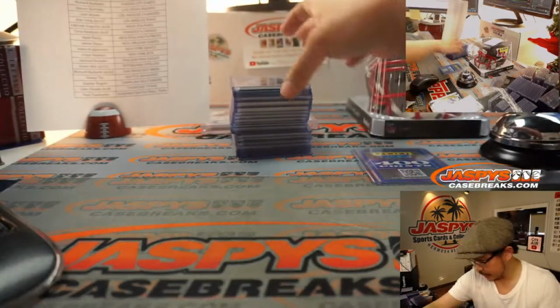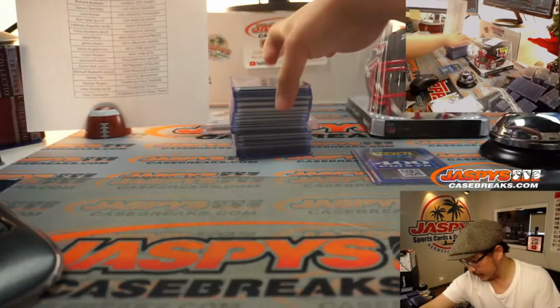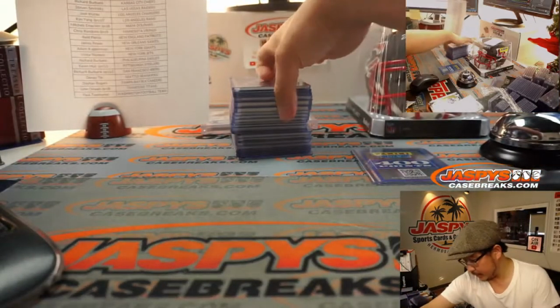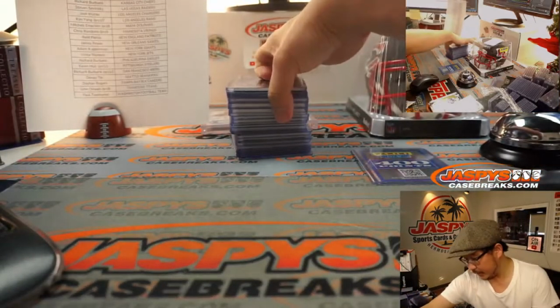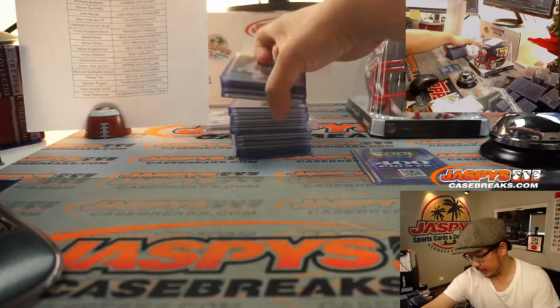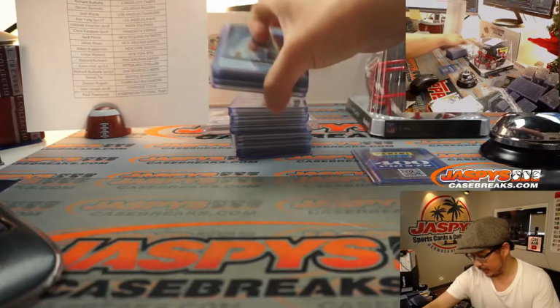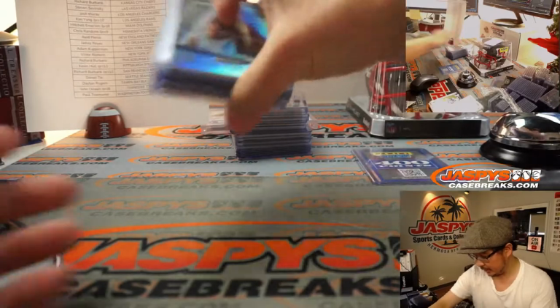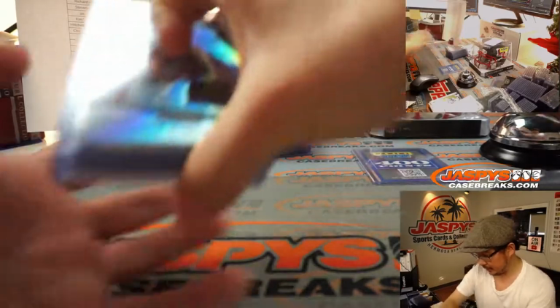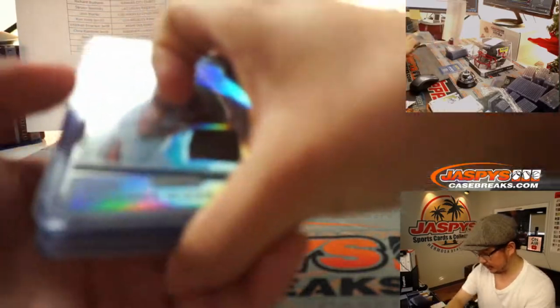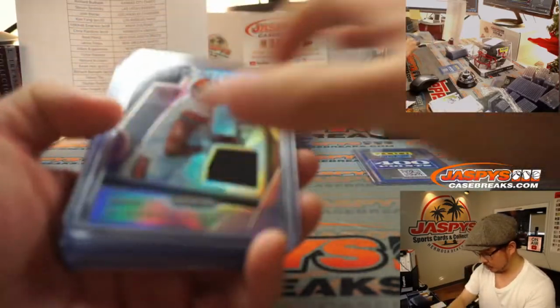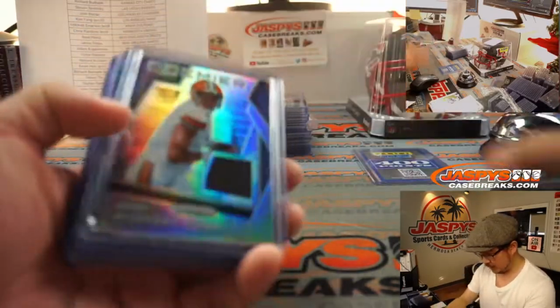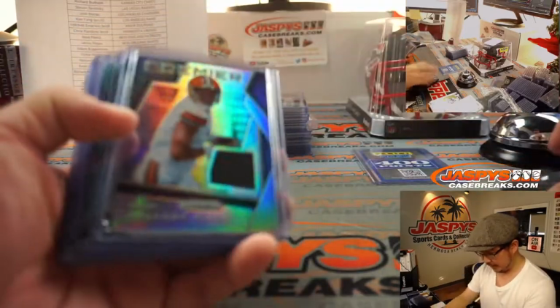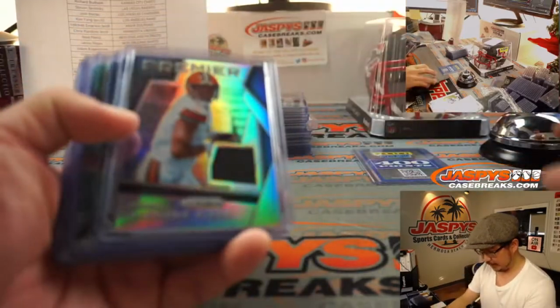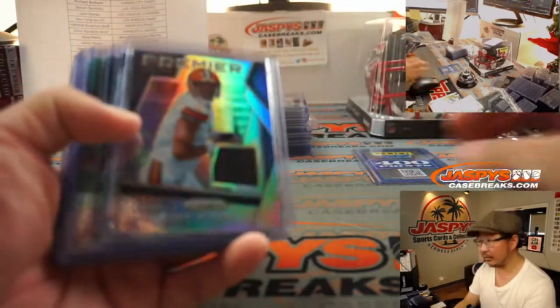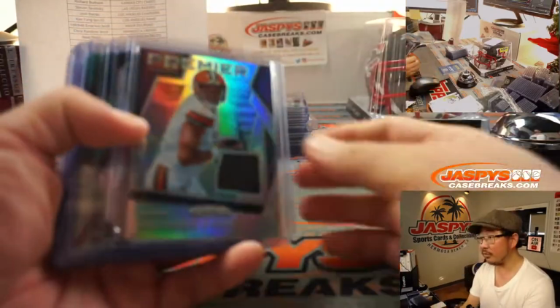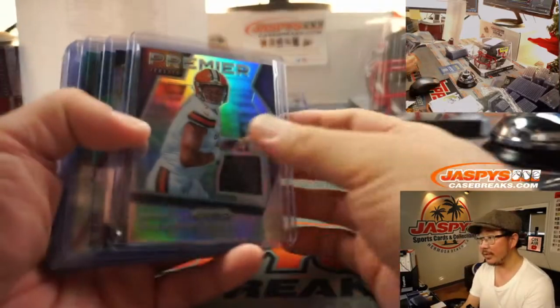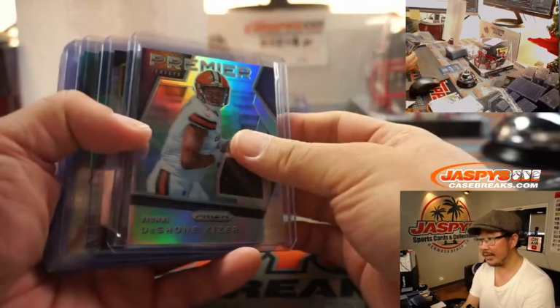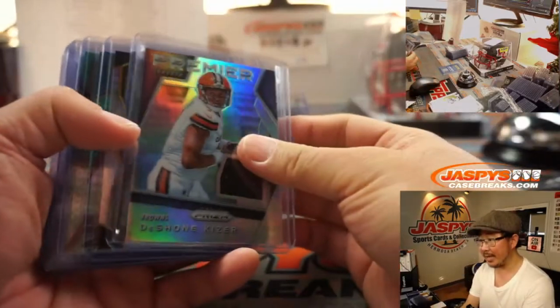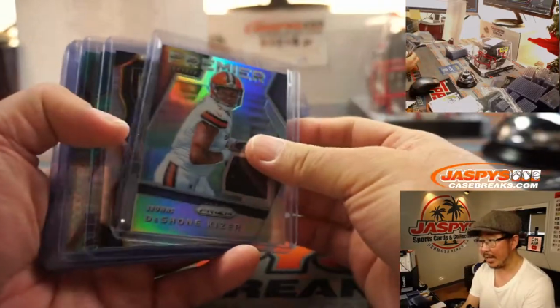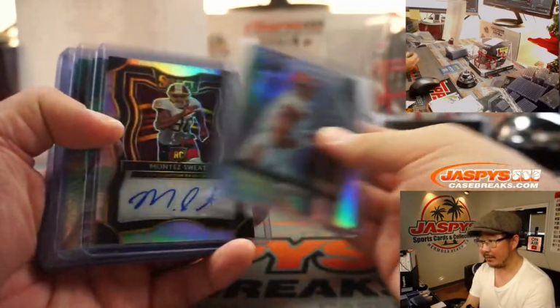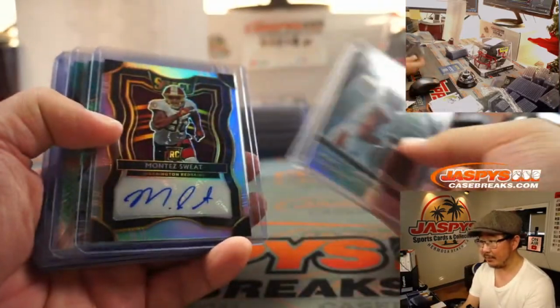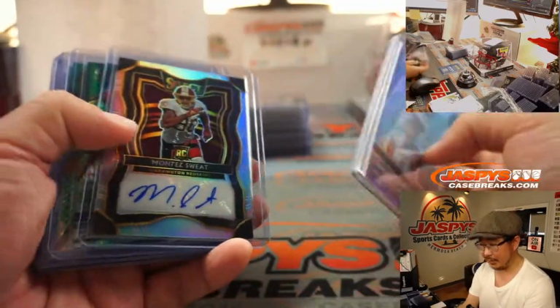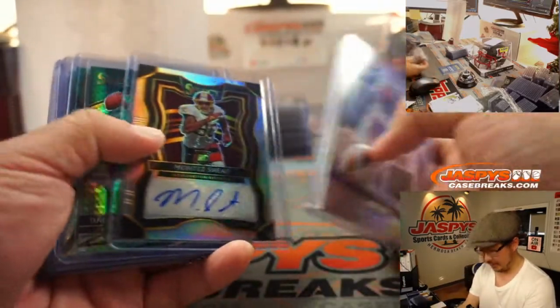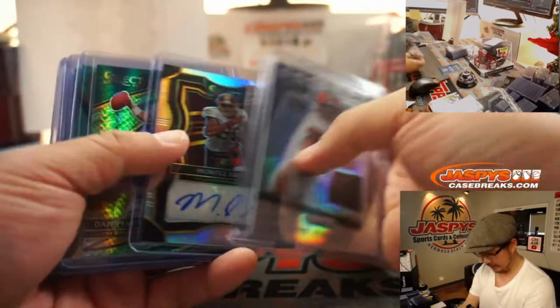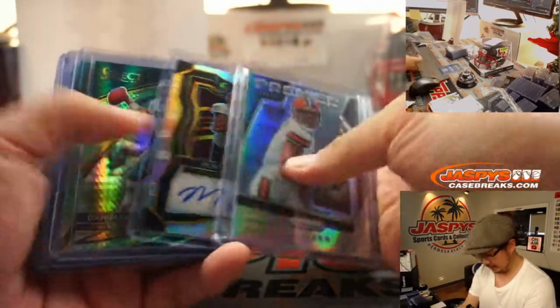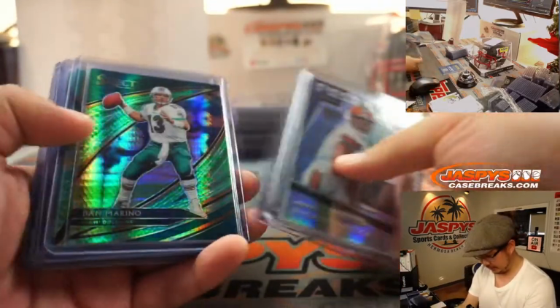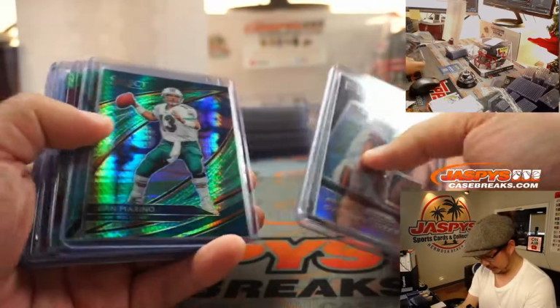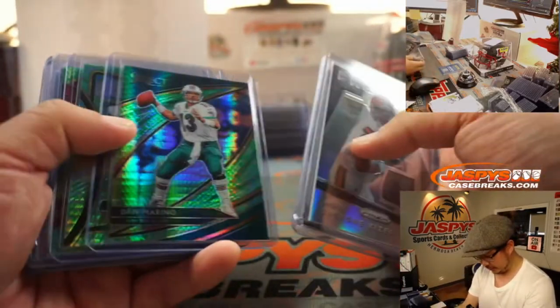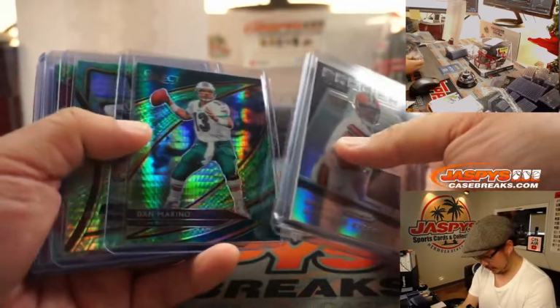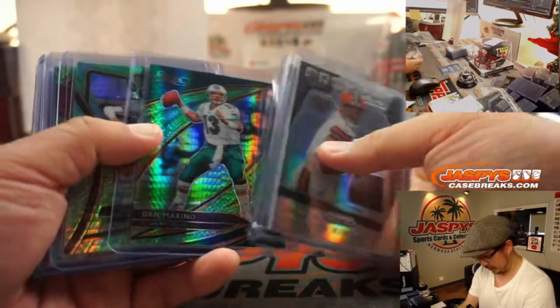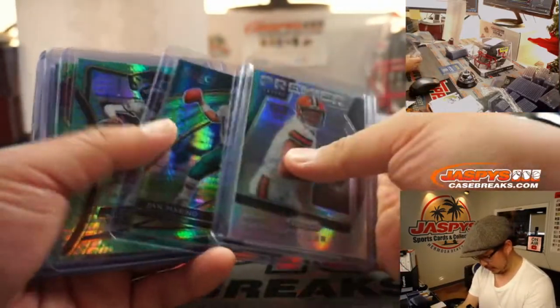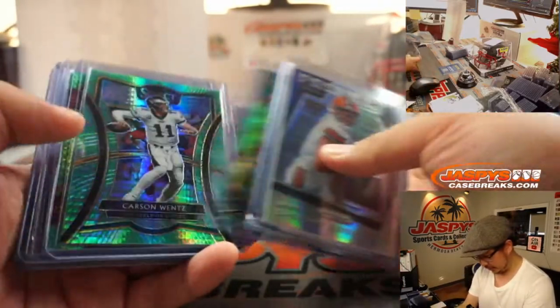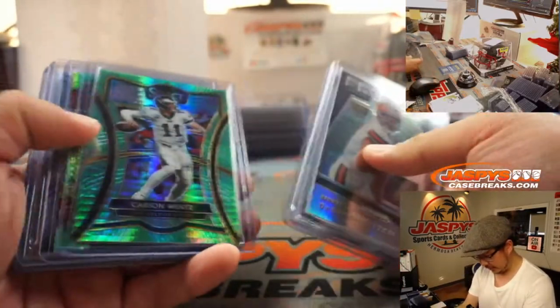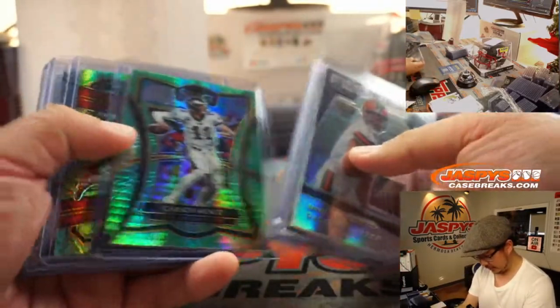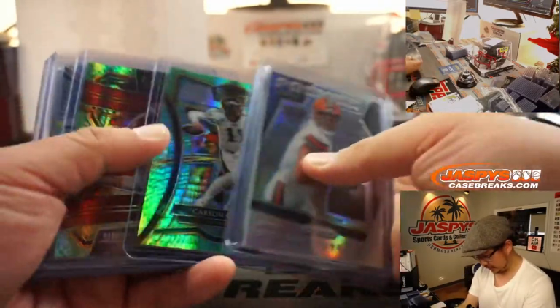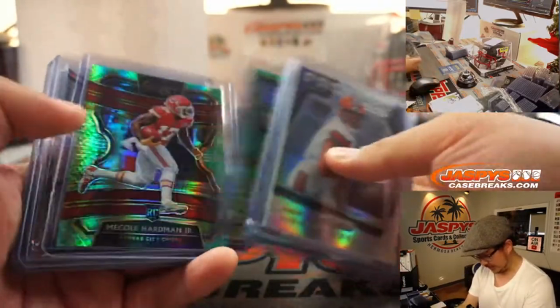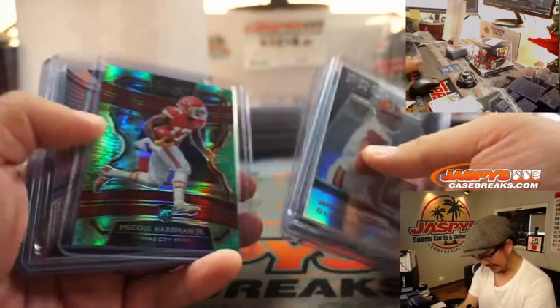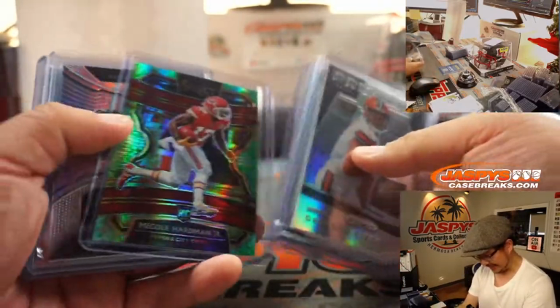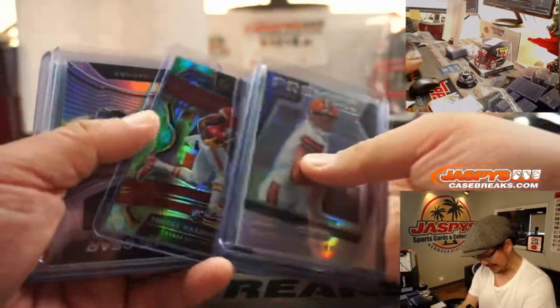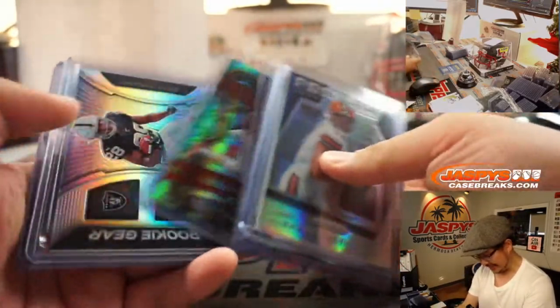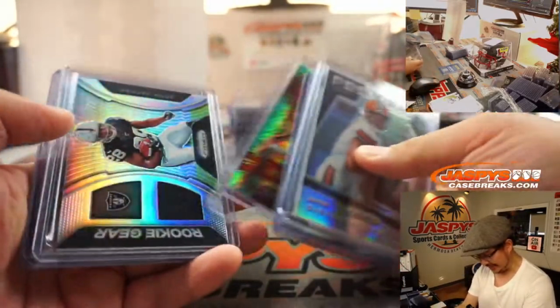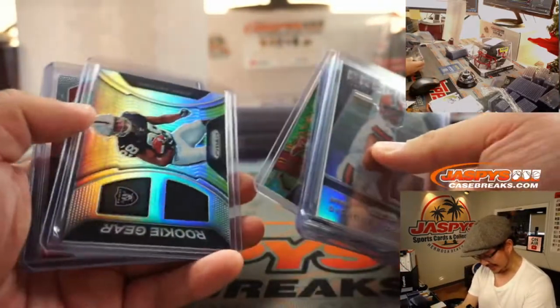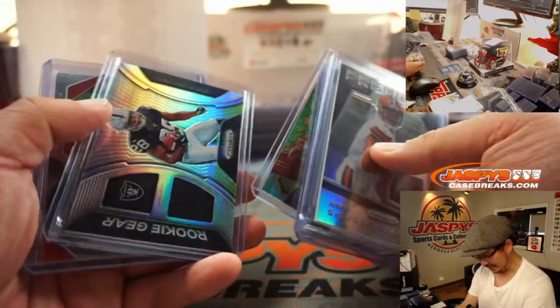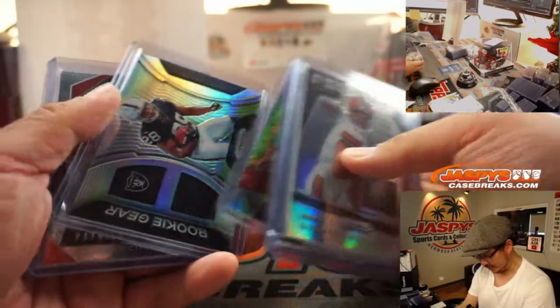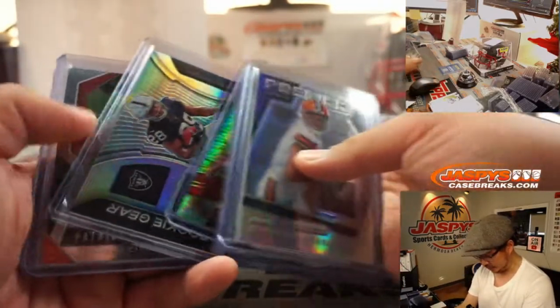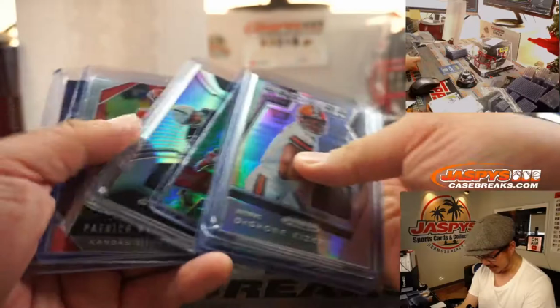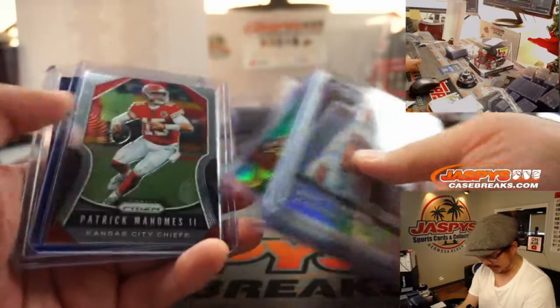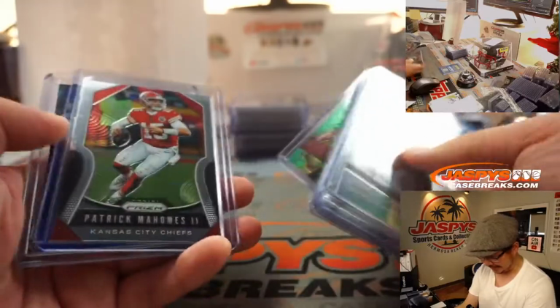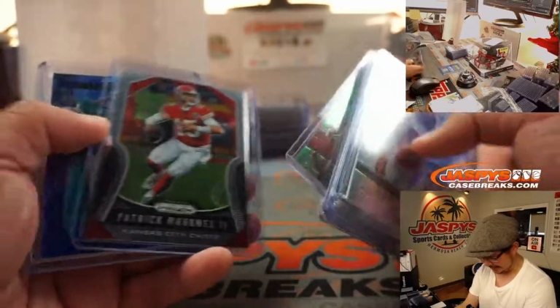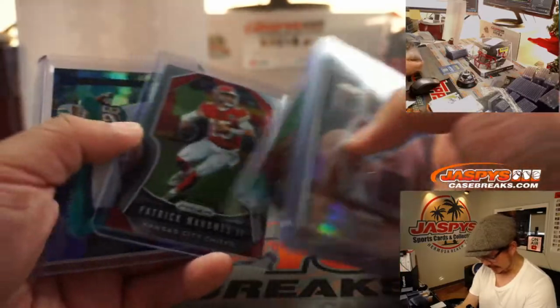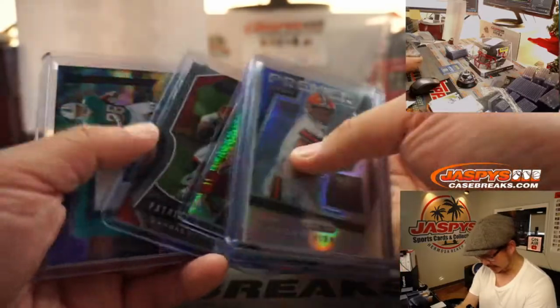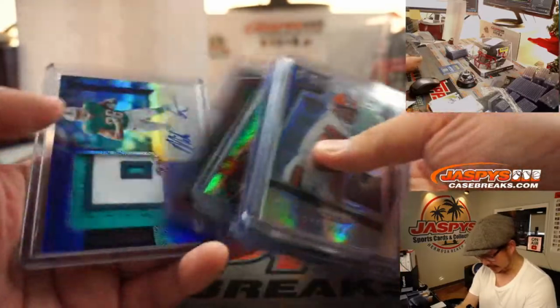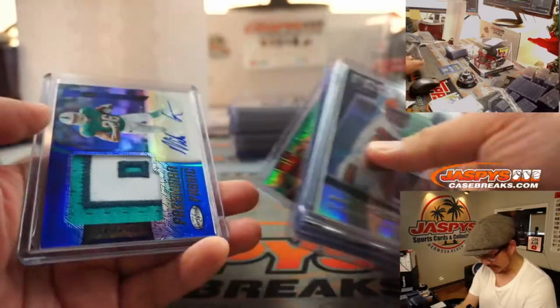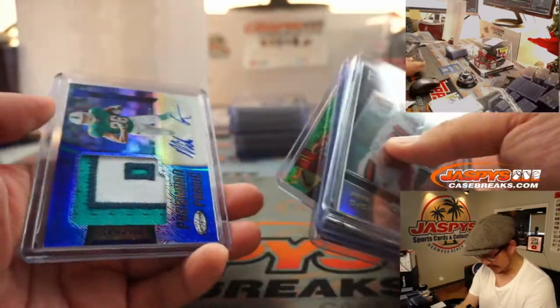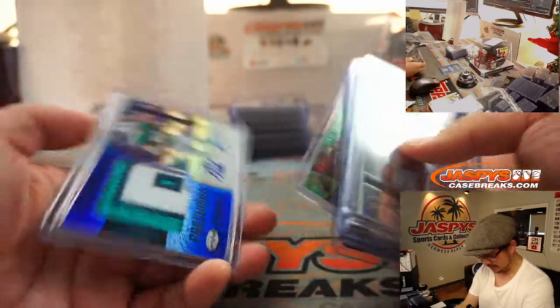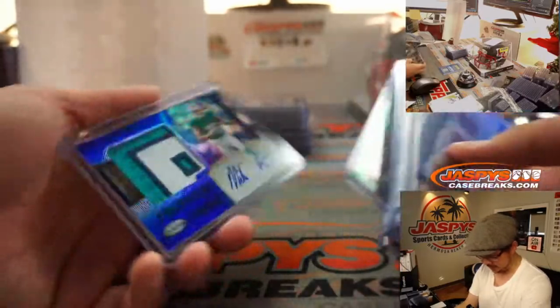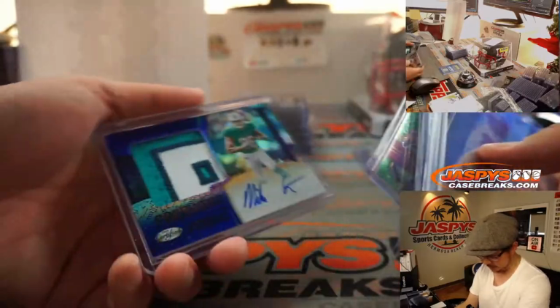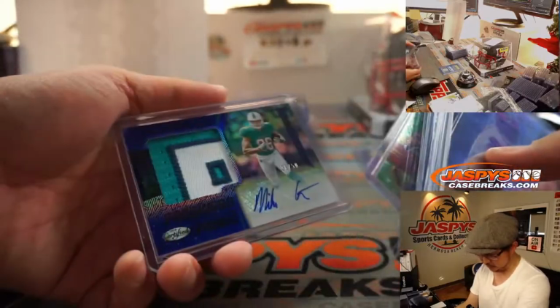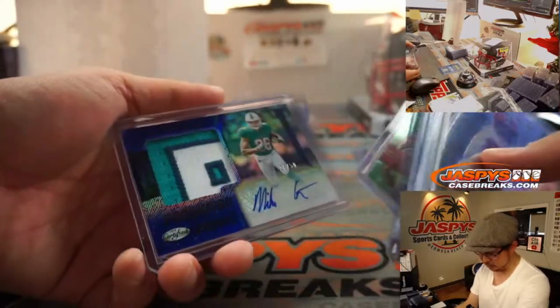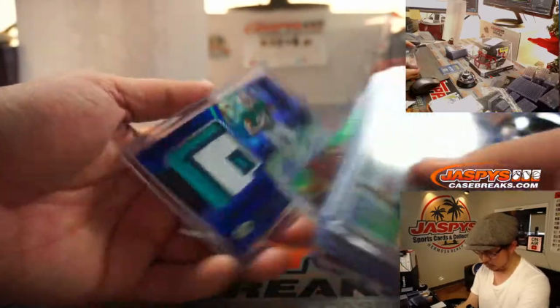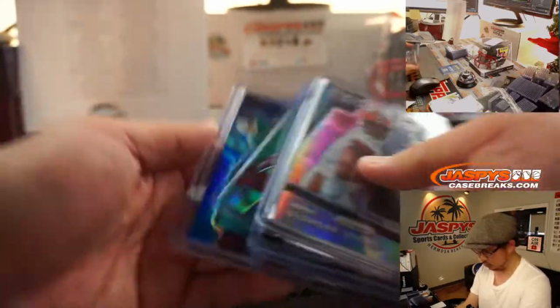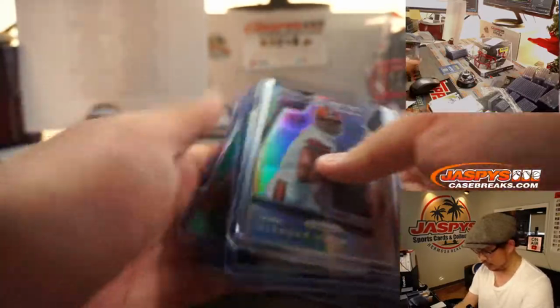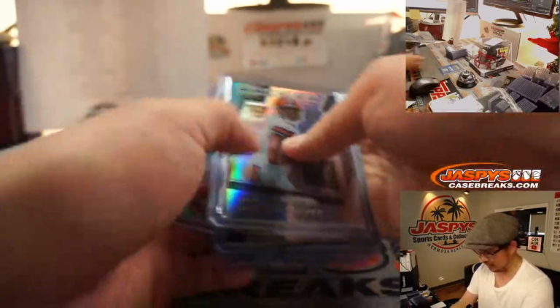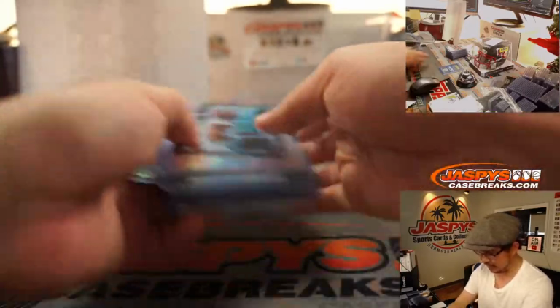And here's a quick little recap of all the autographs. Some nice snake or dragon scale stuff. Some Mahomeses.